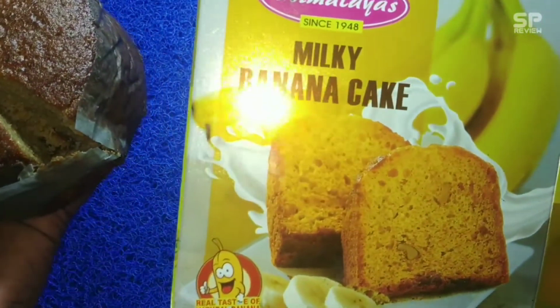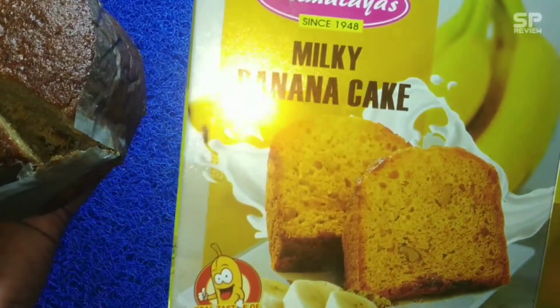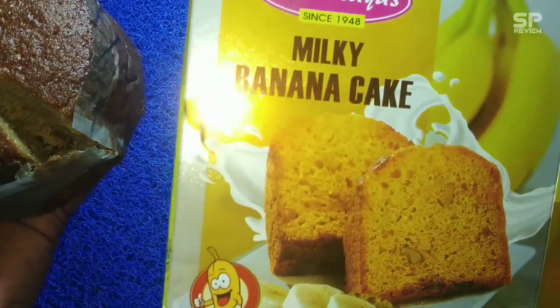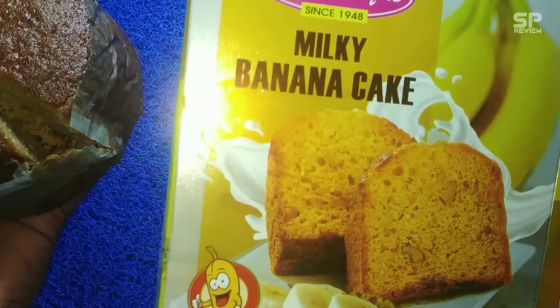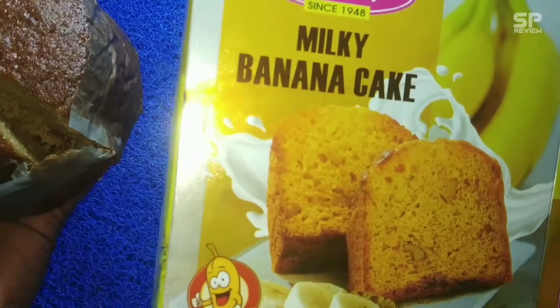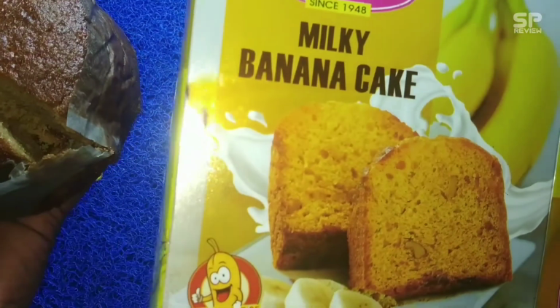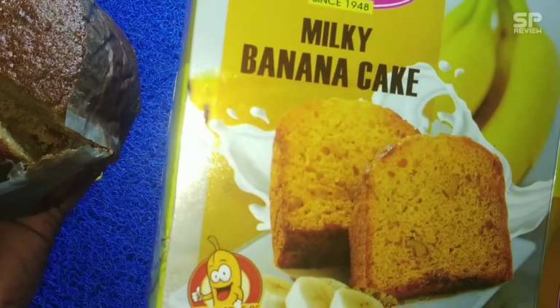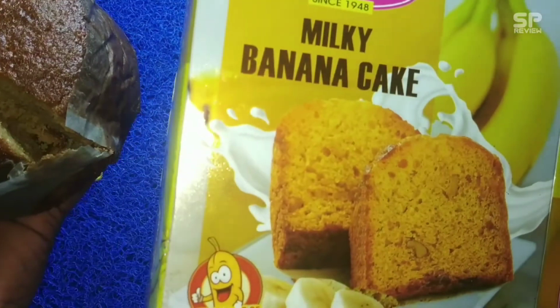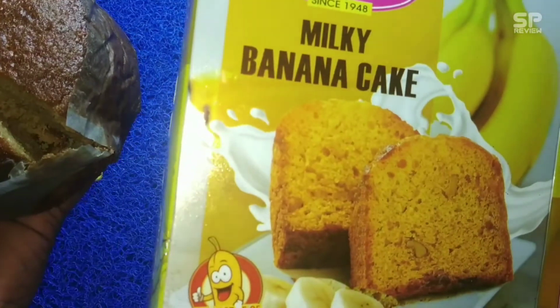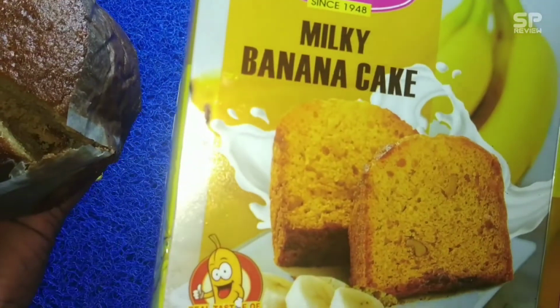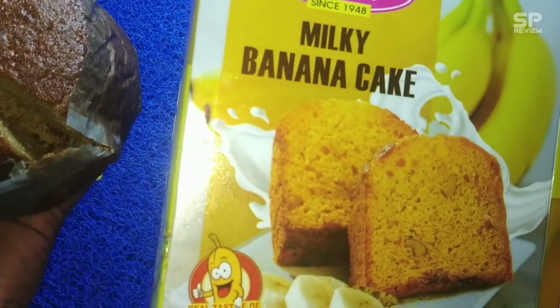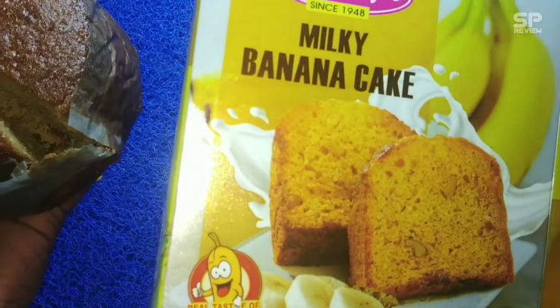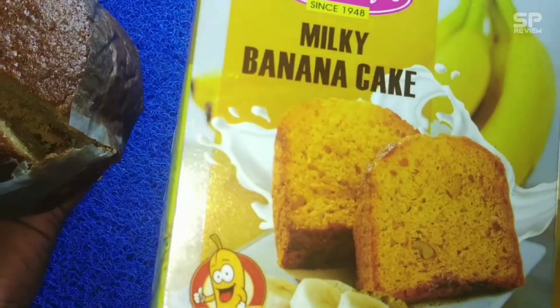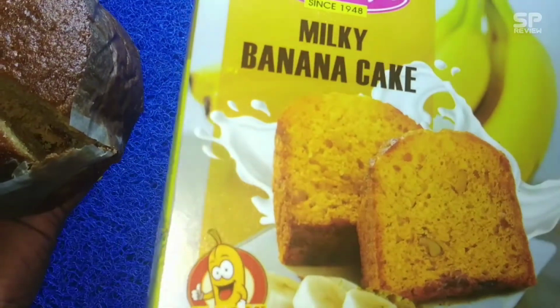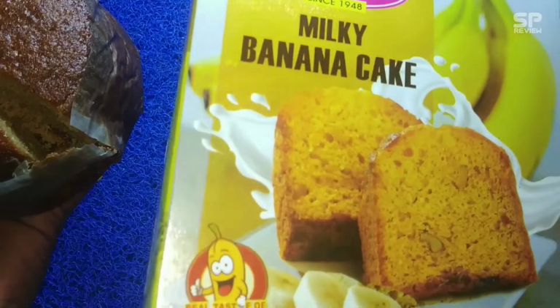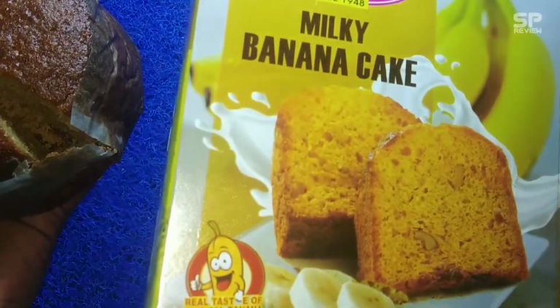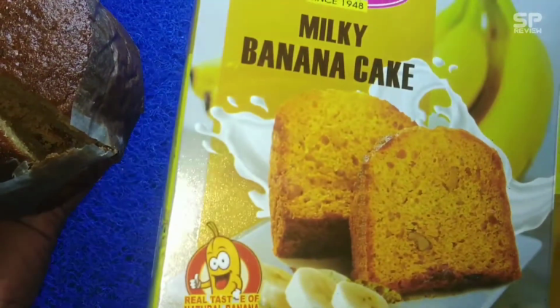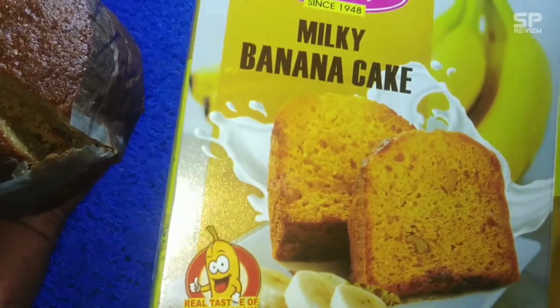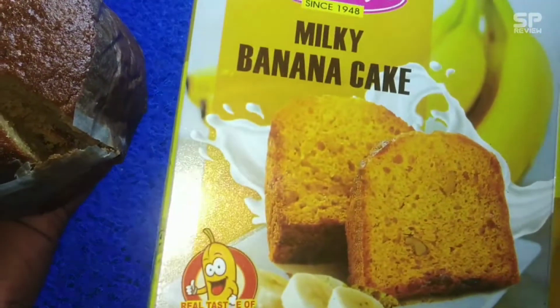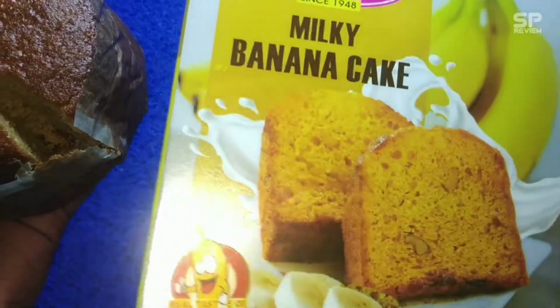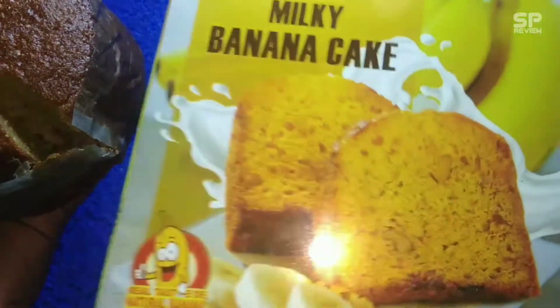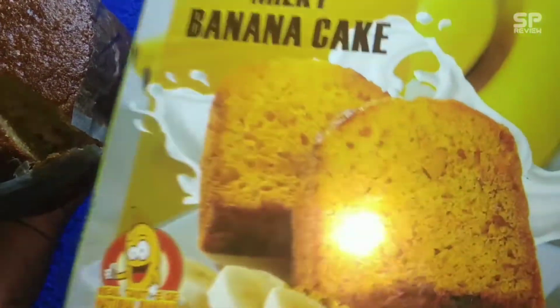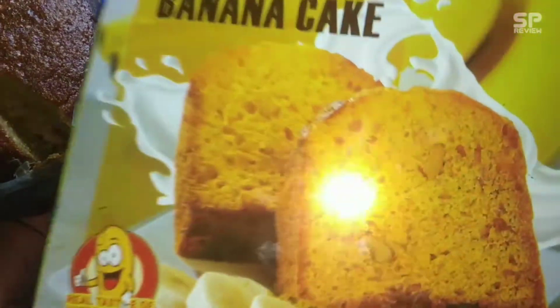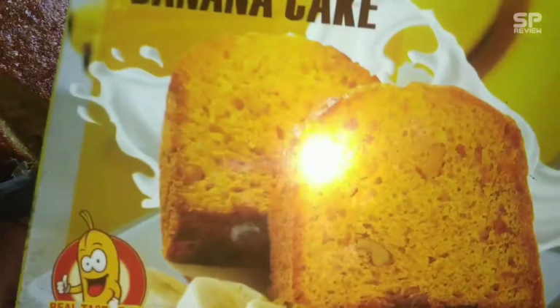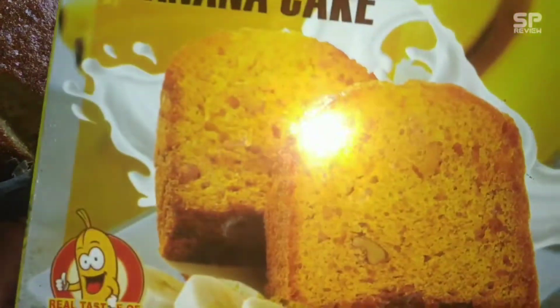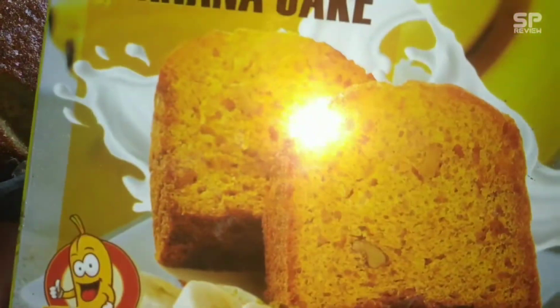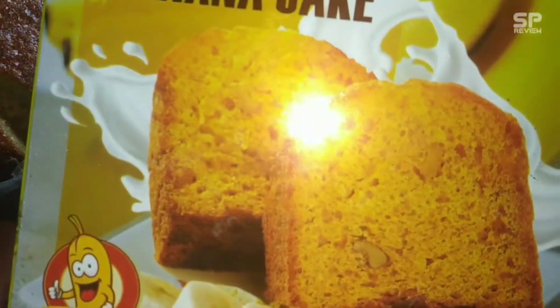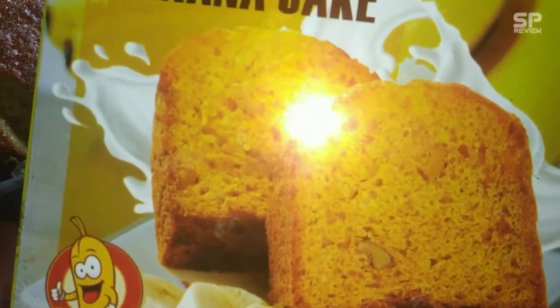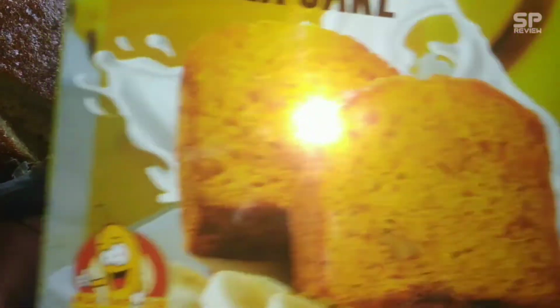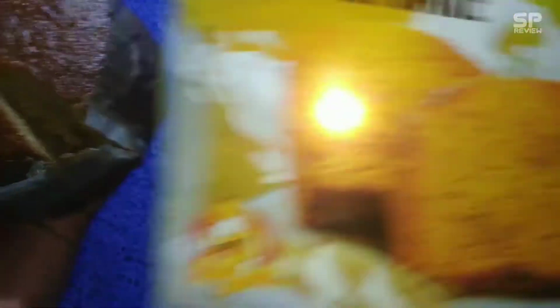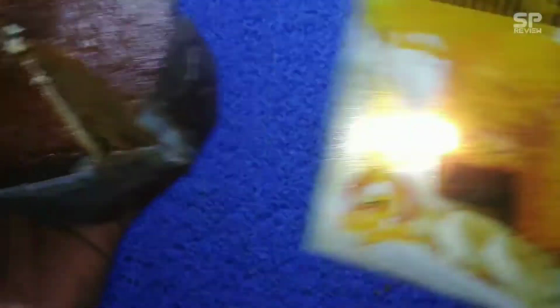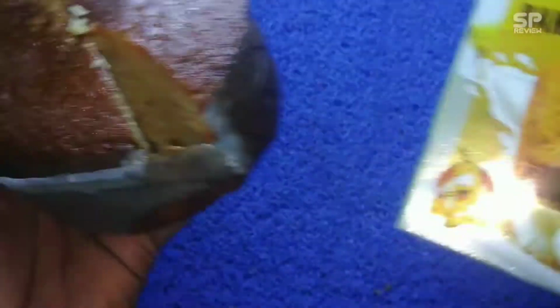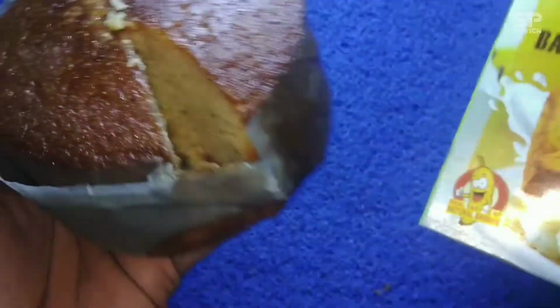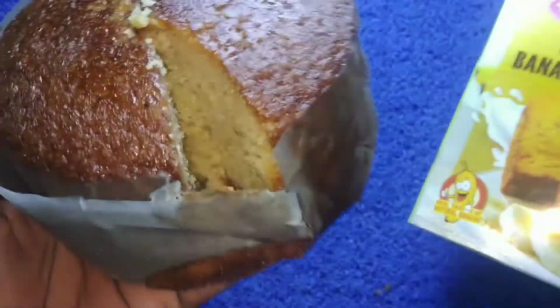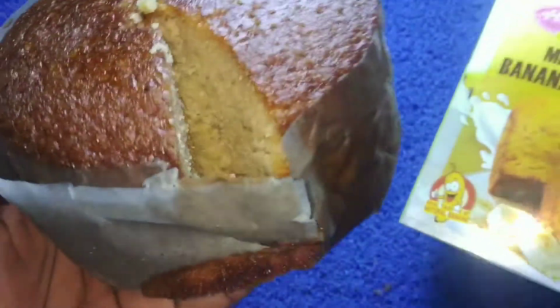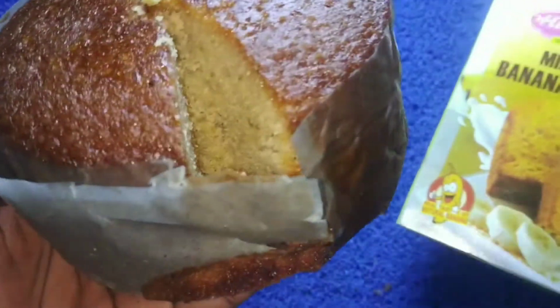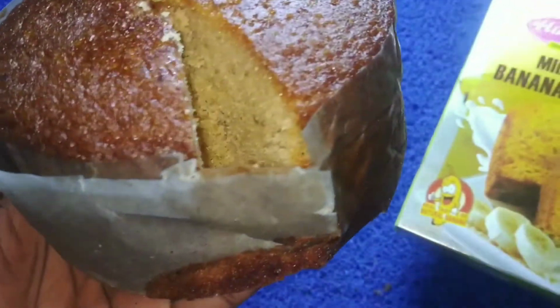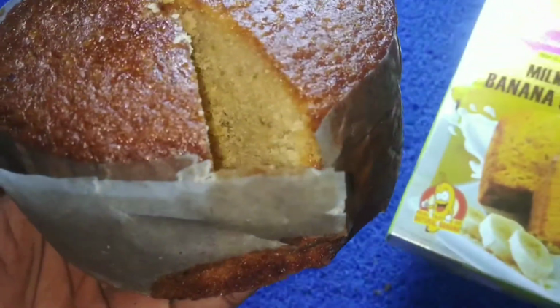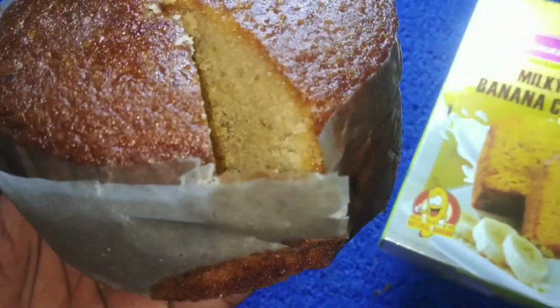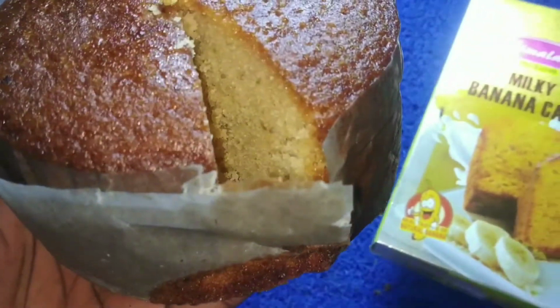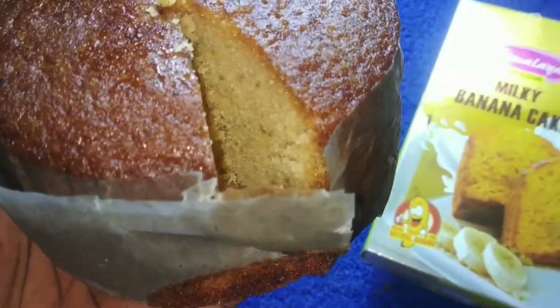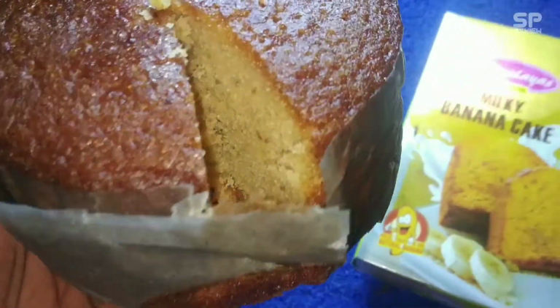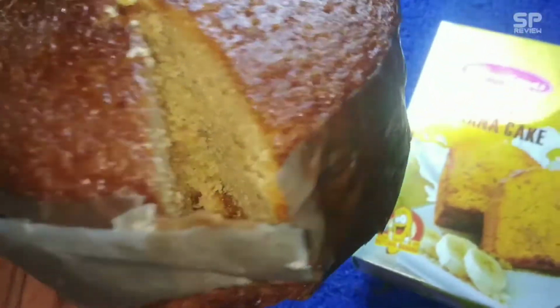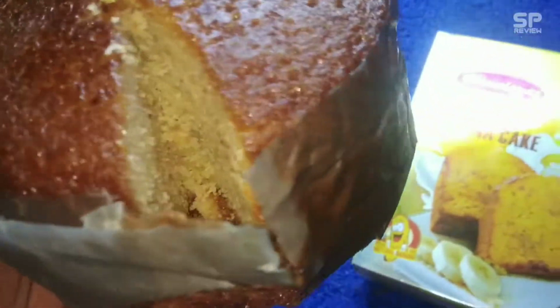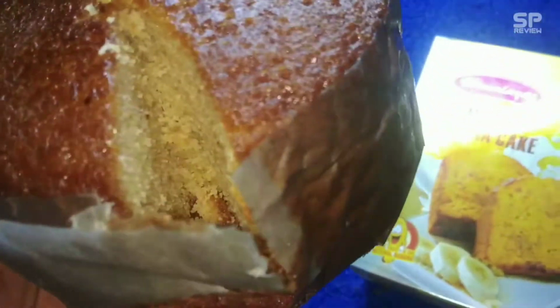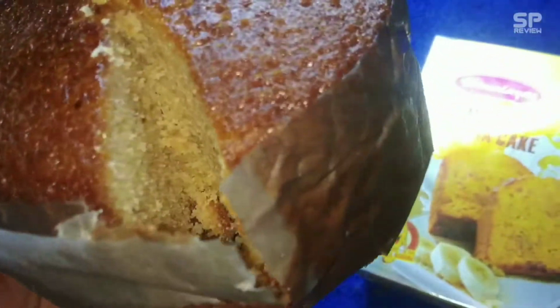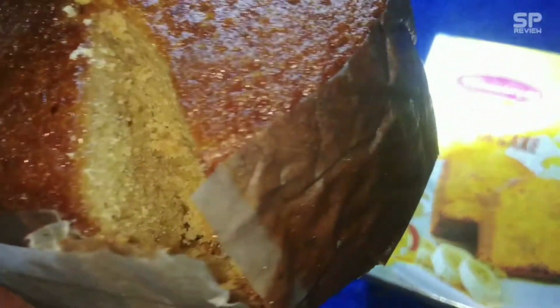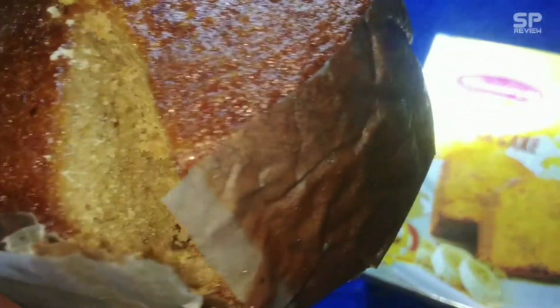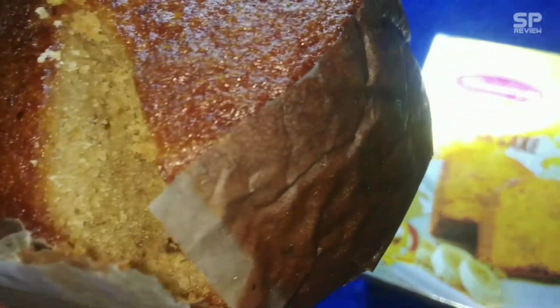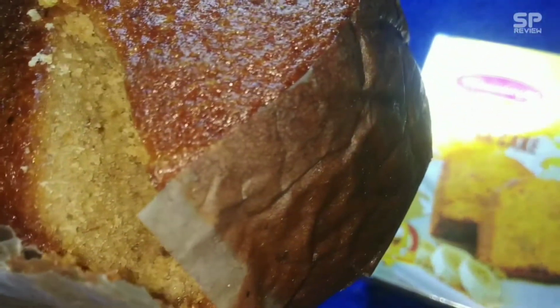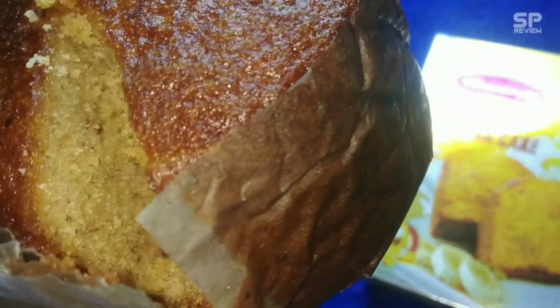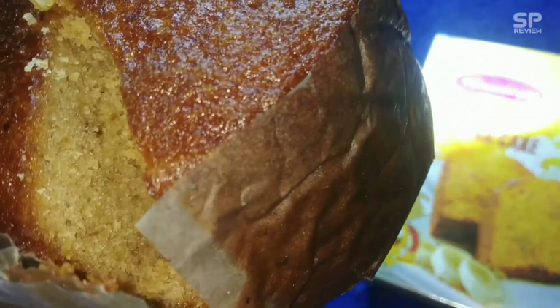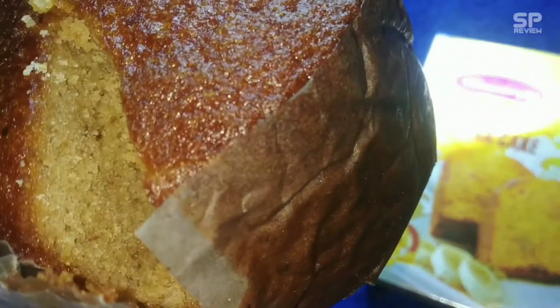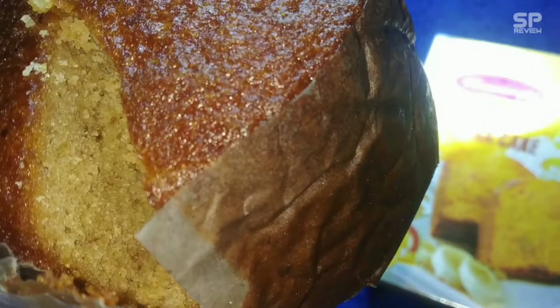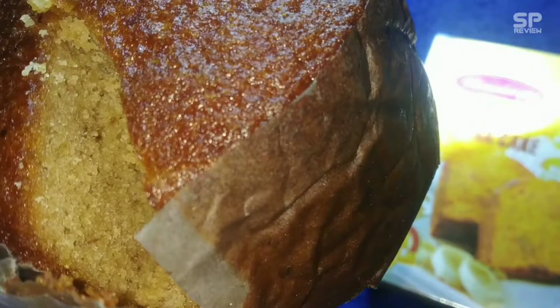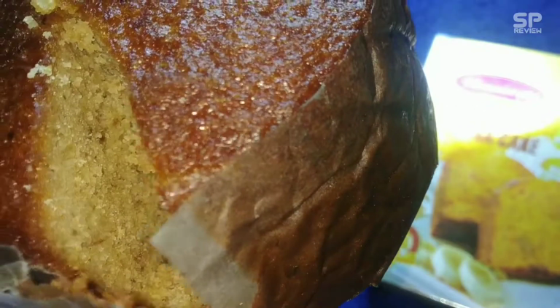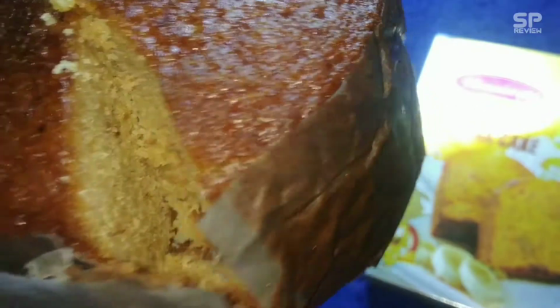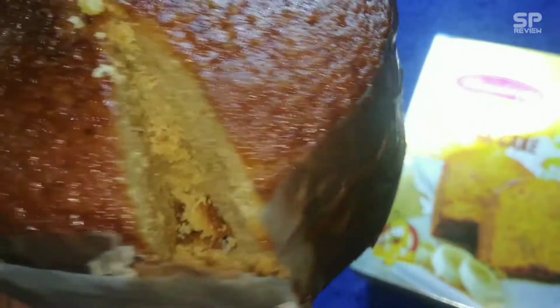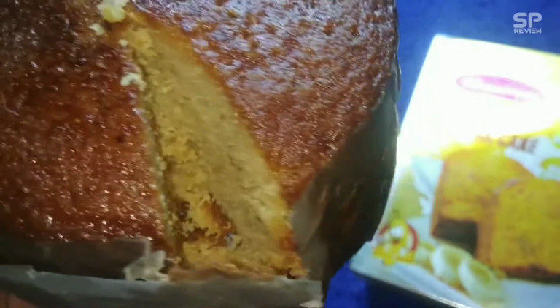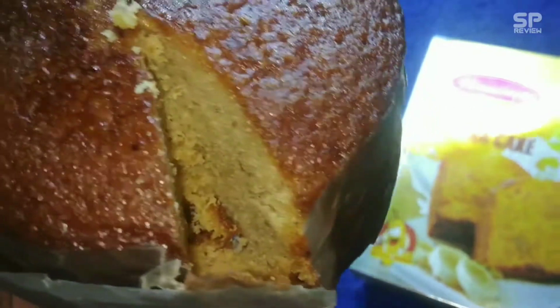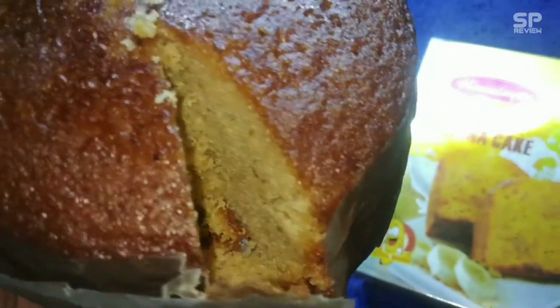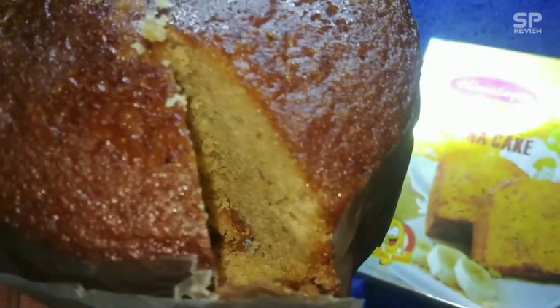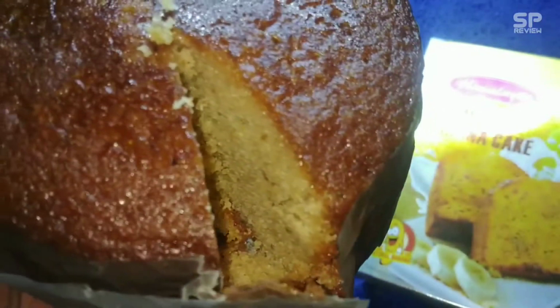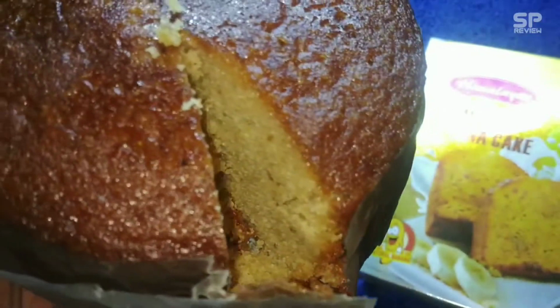My rating for this banana cake is 8.1 out of 10.